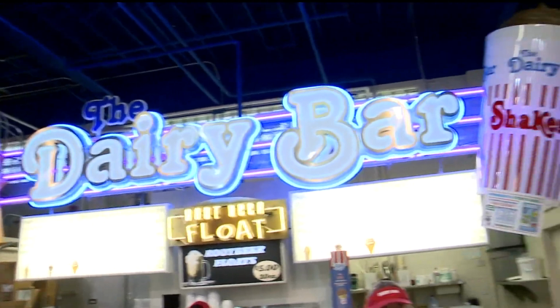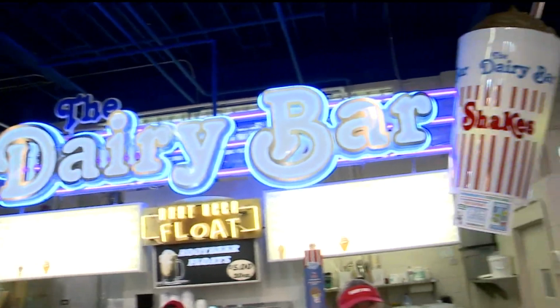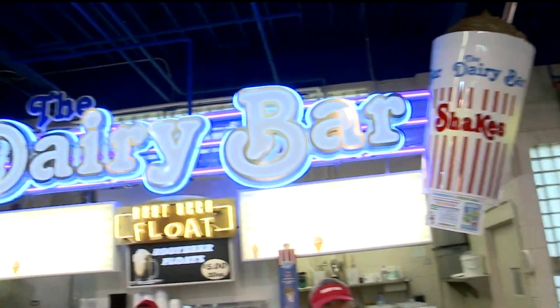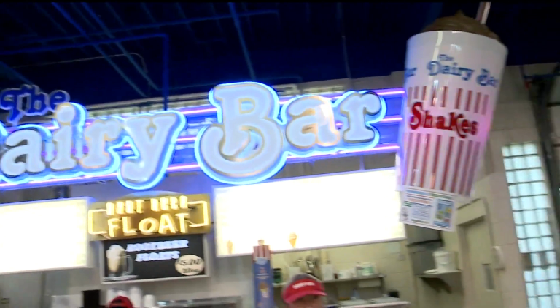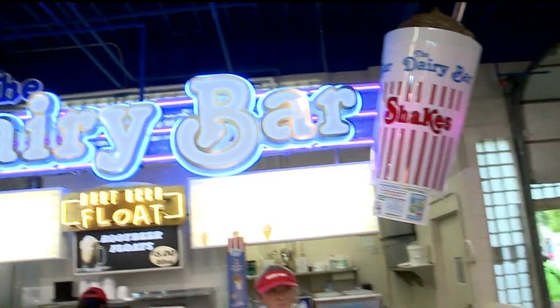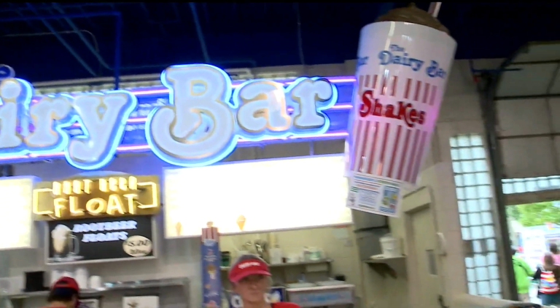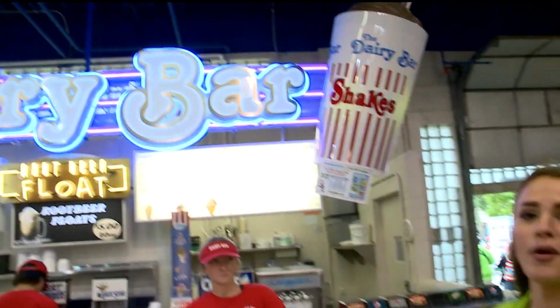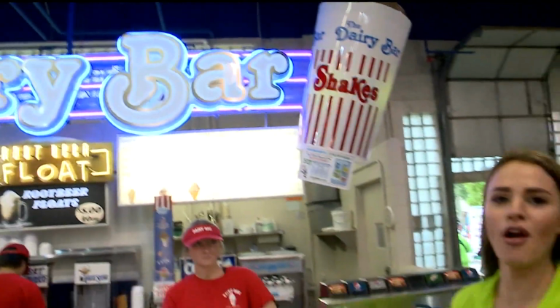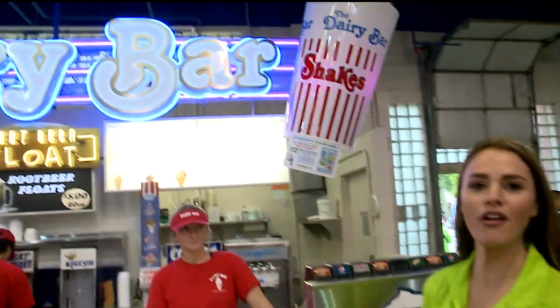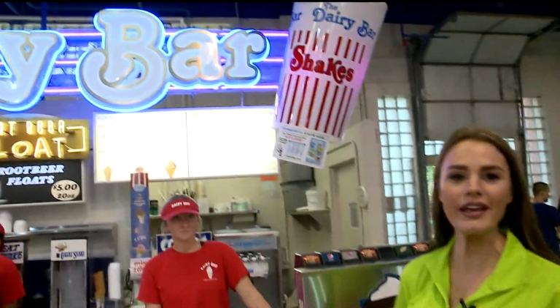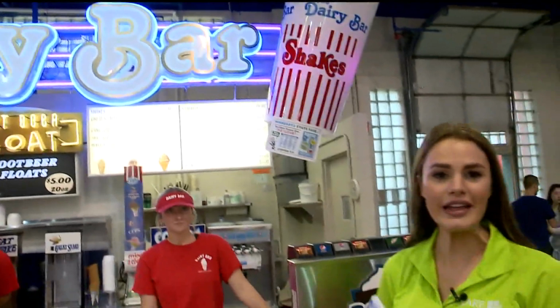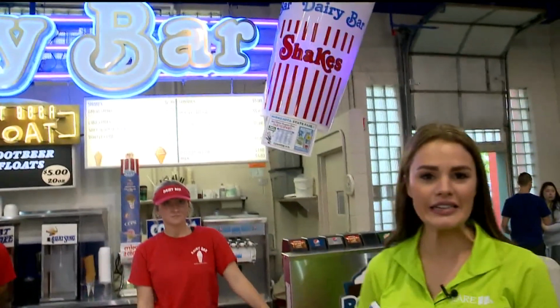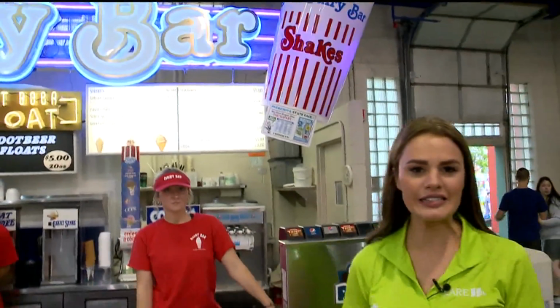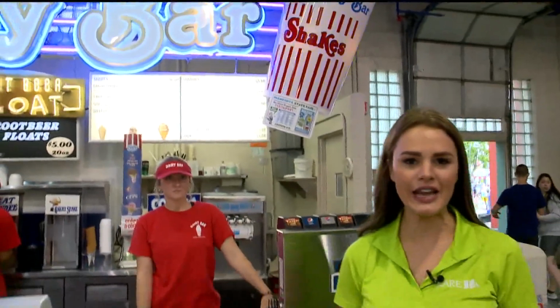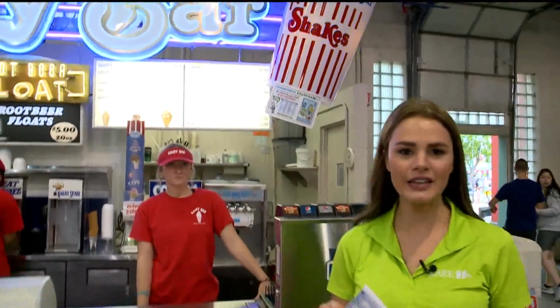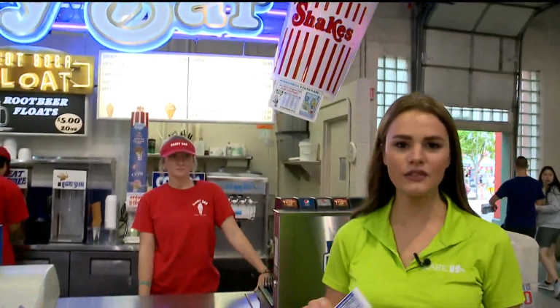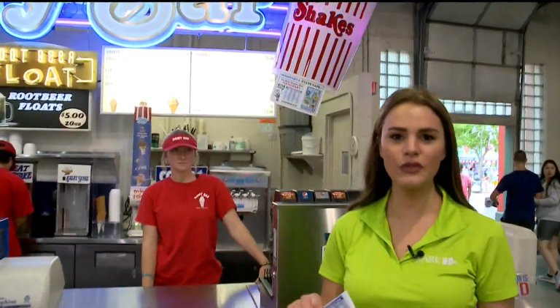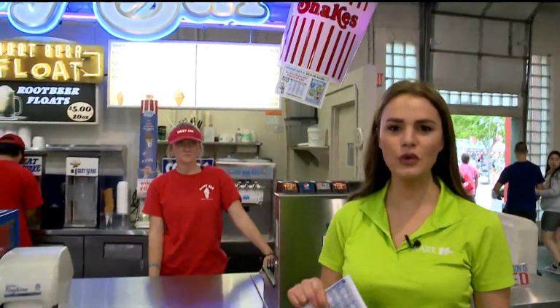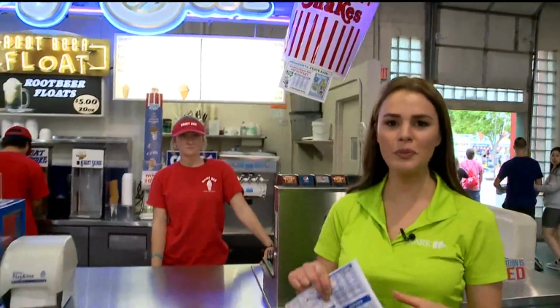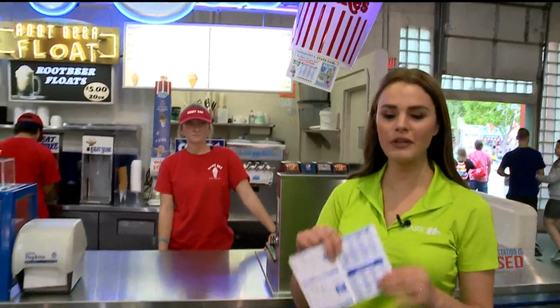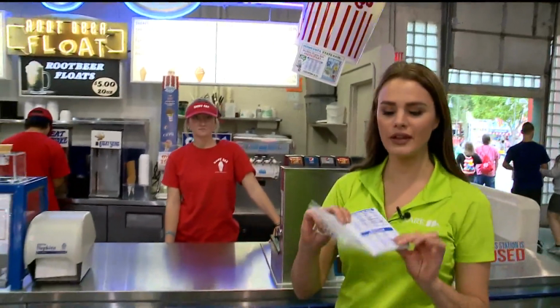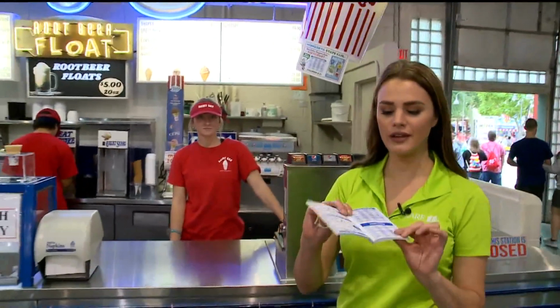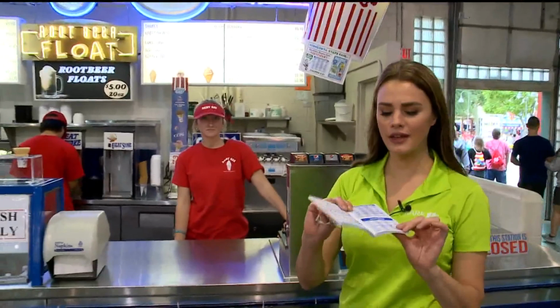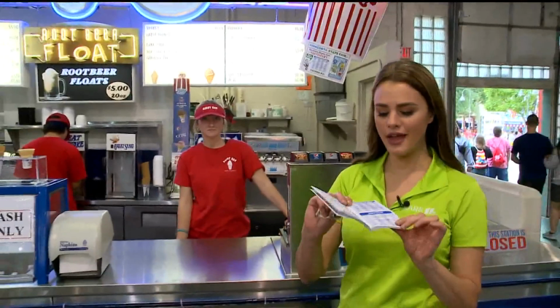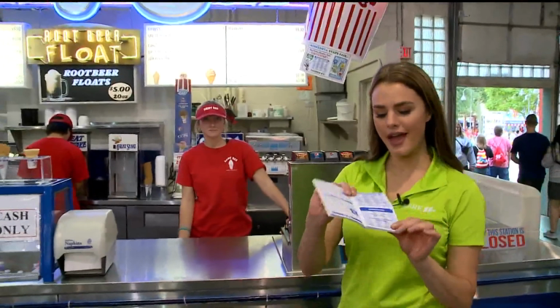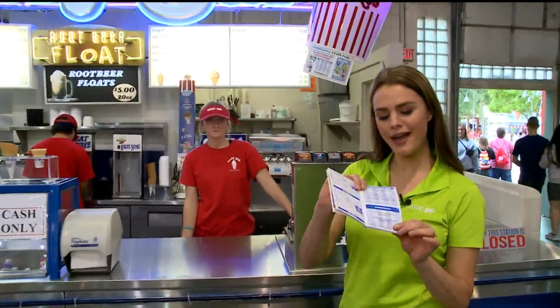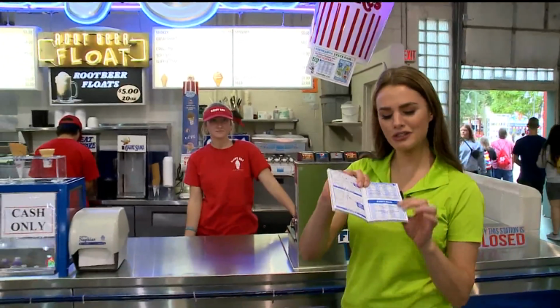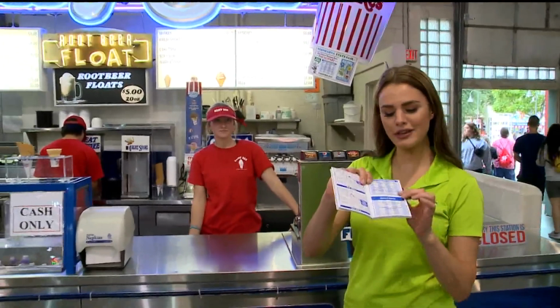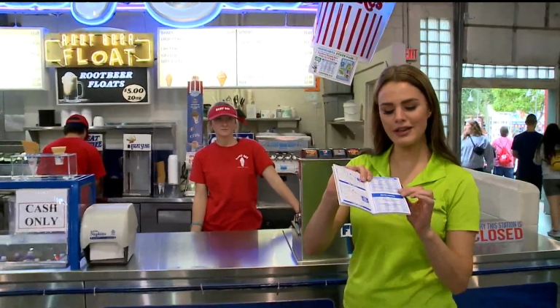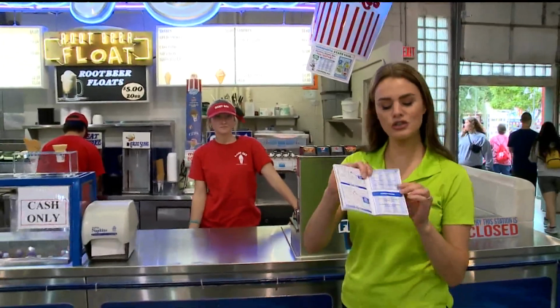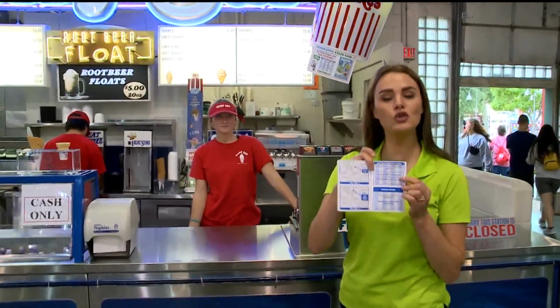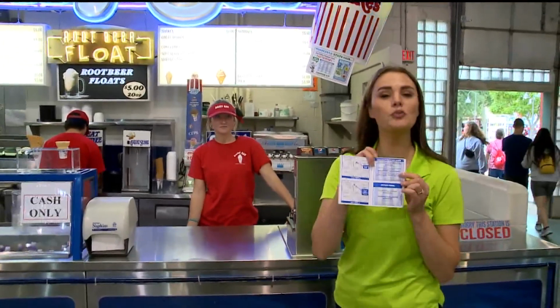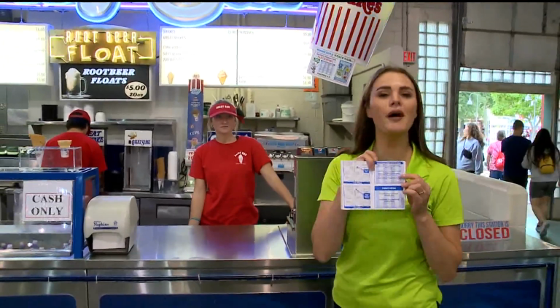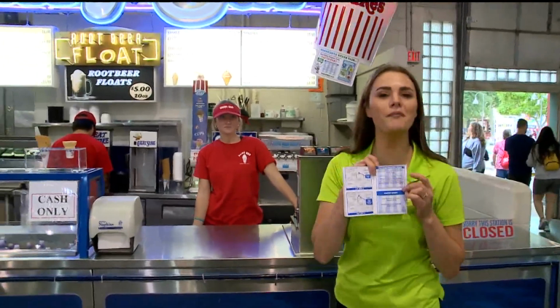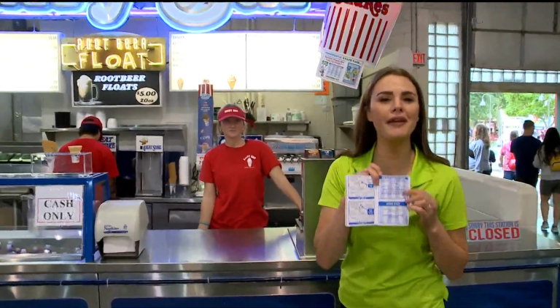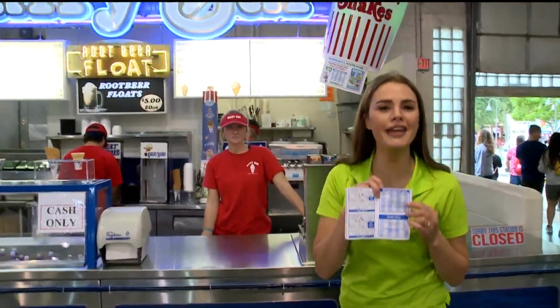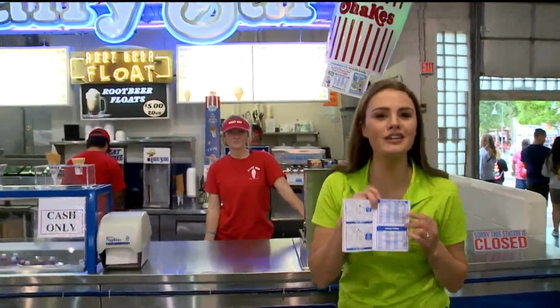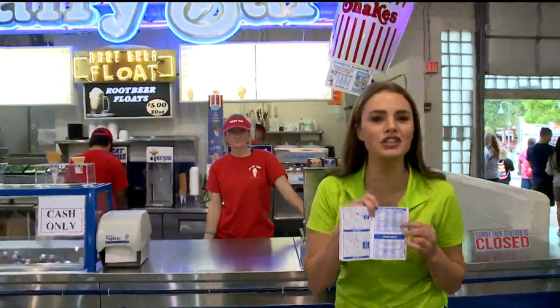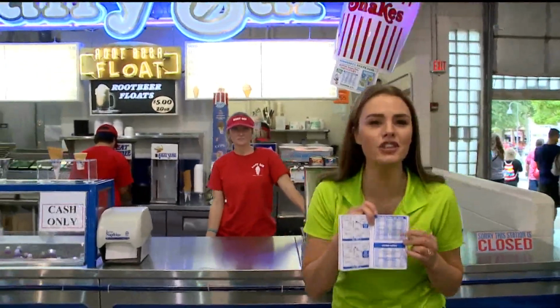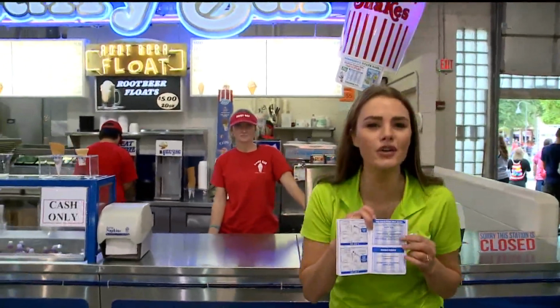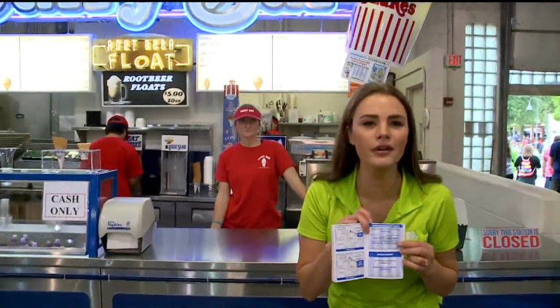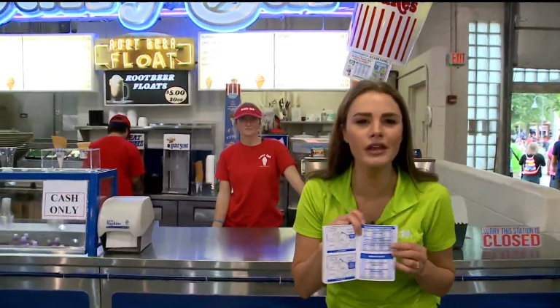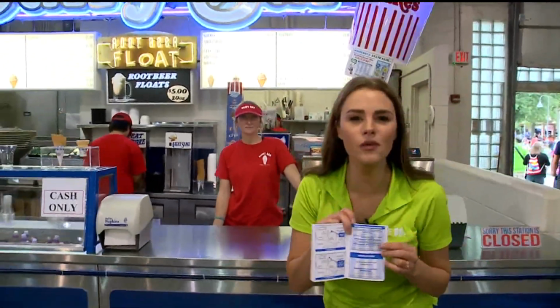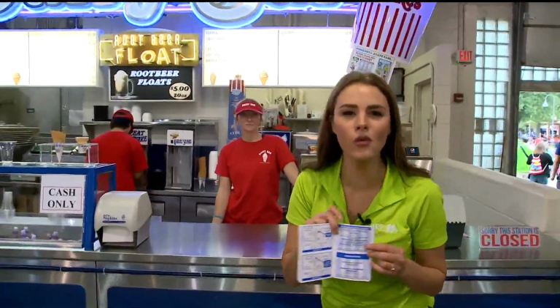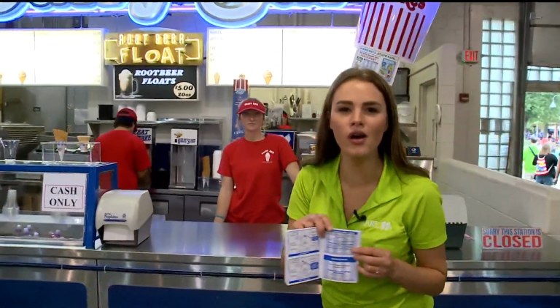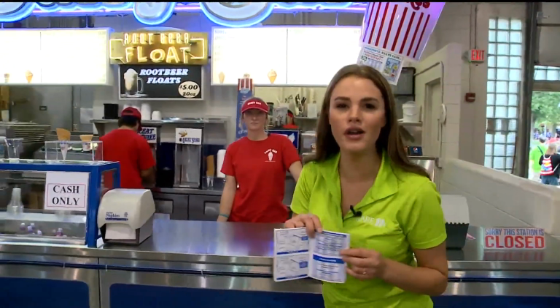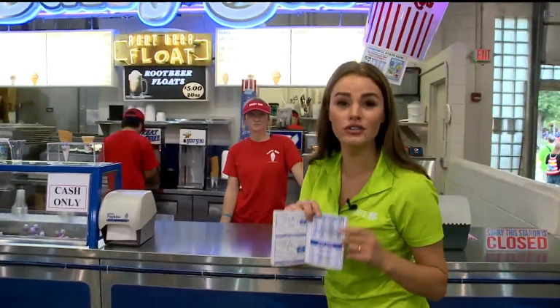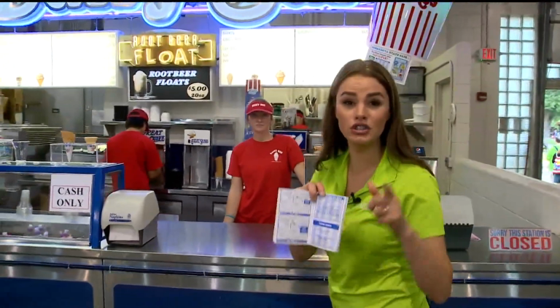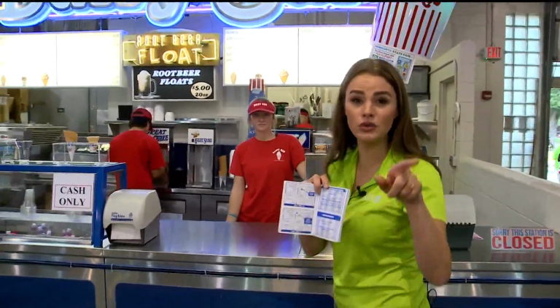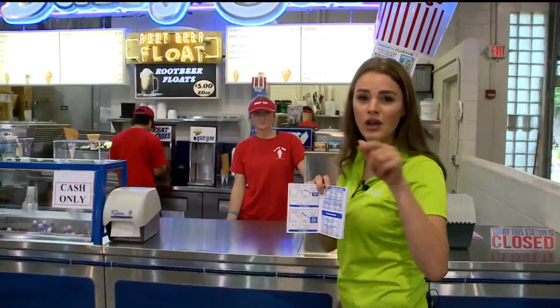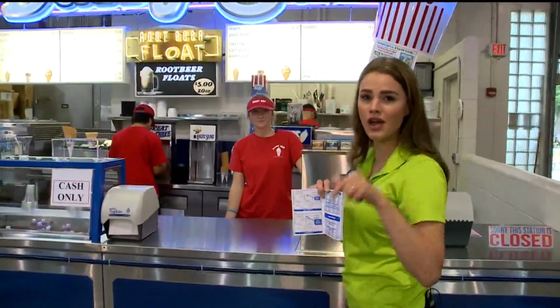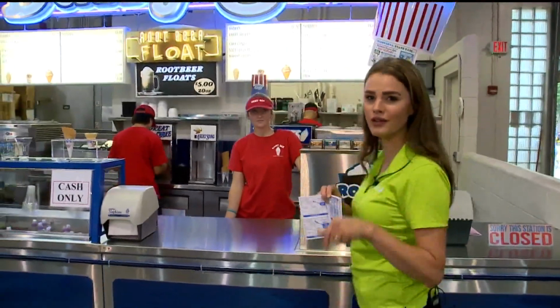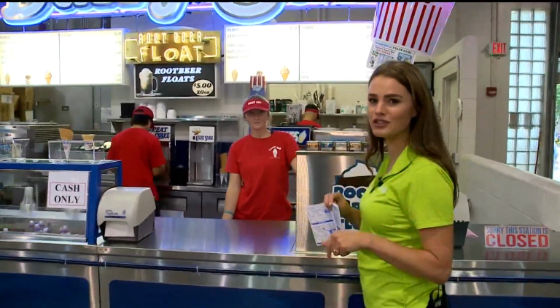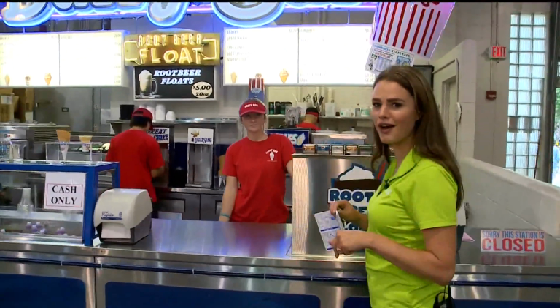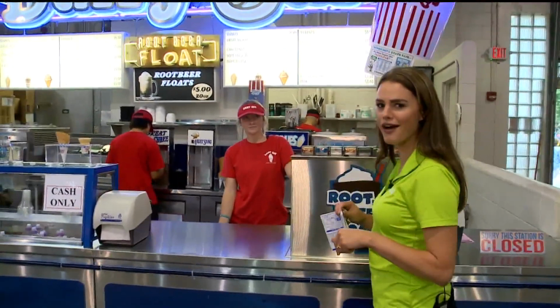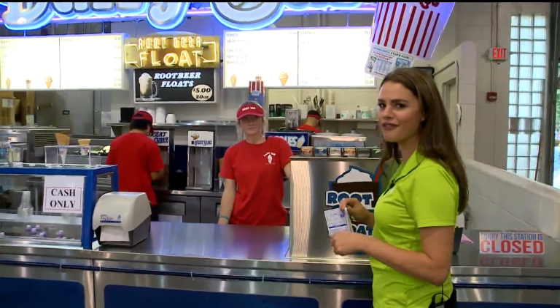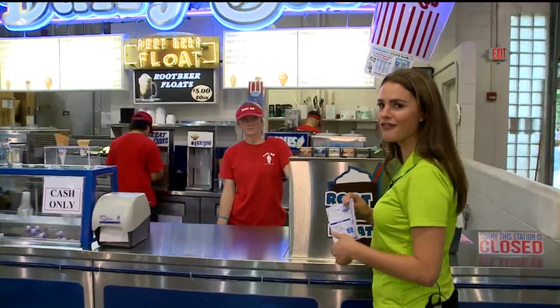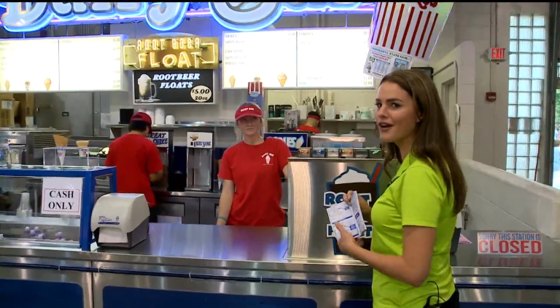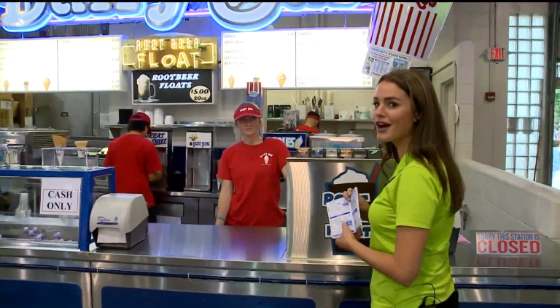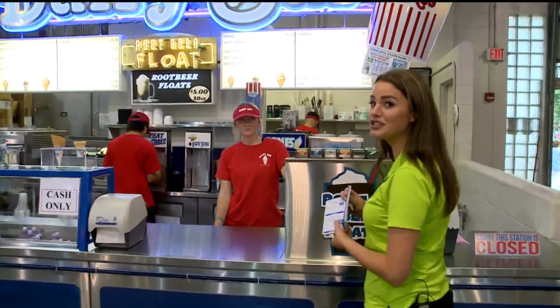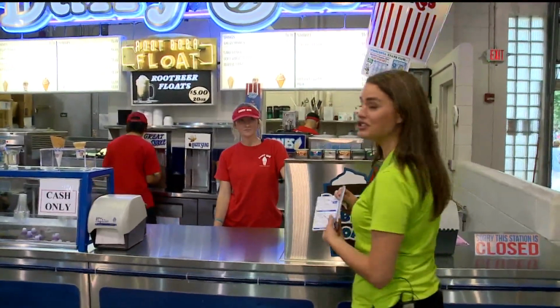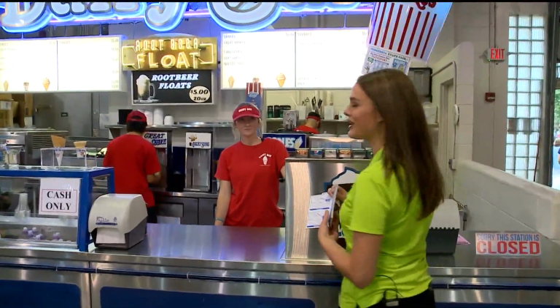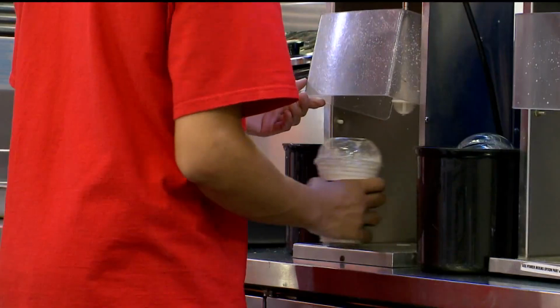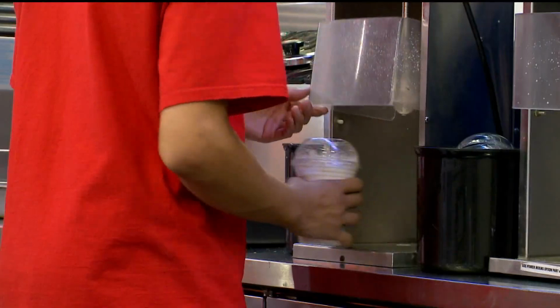The Dairy Bar inside the food building actually has a coupon on page 31 — two dollars off a shake.